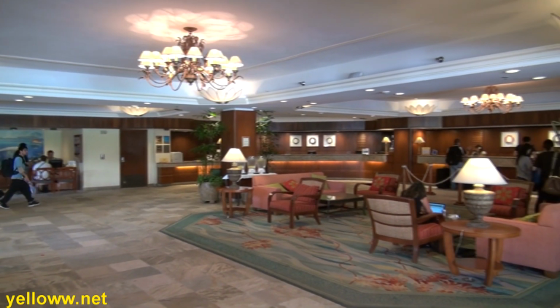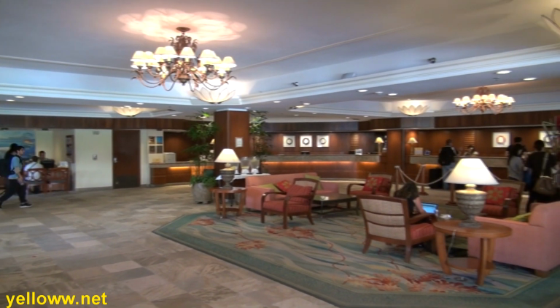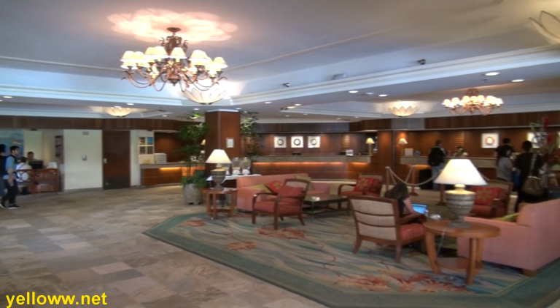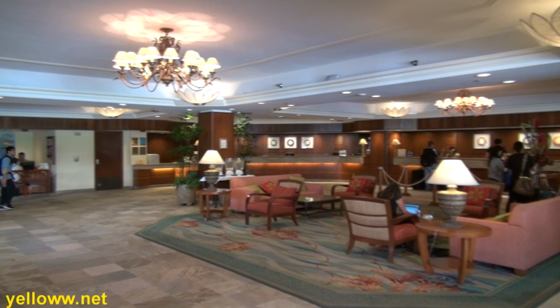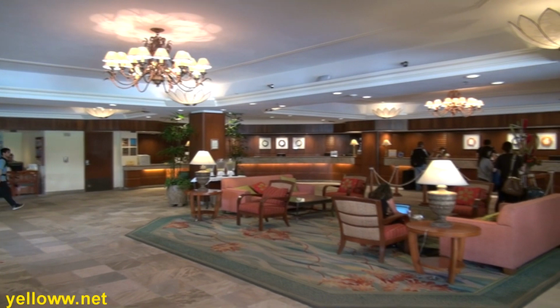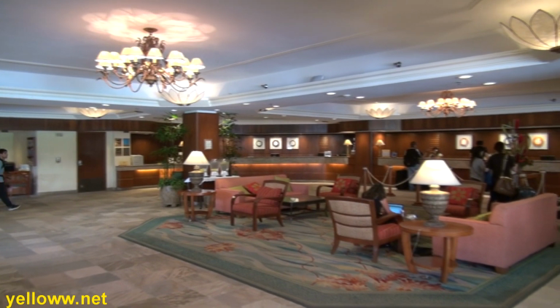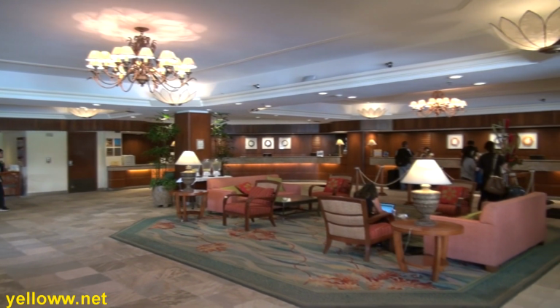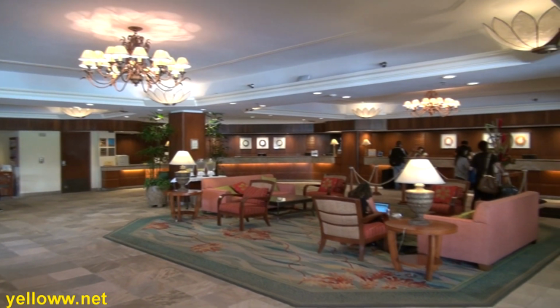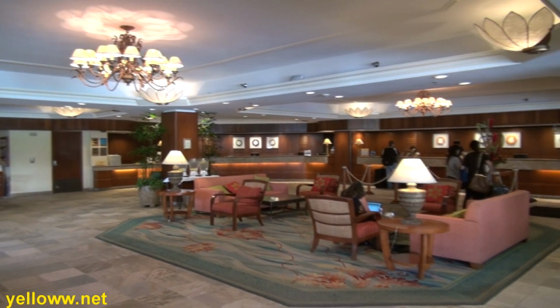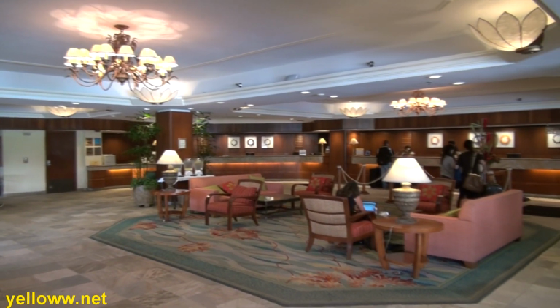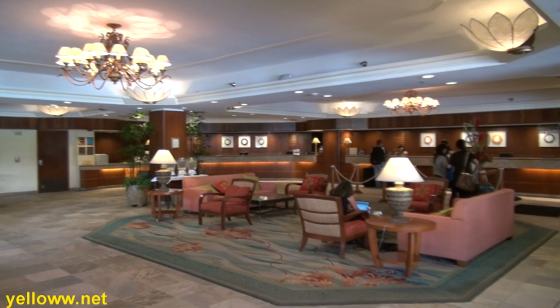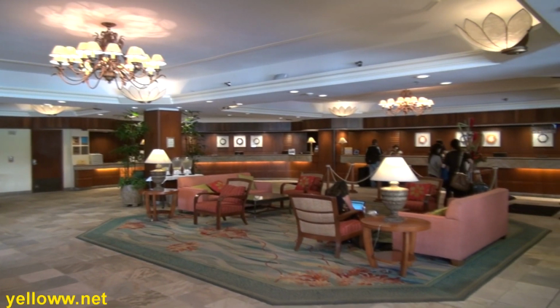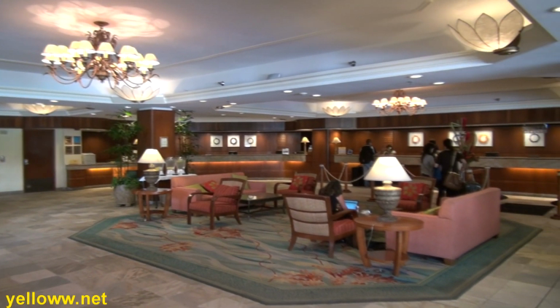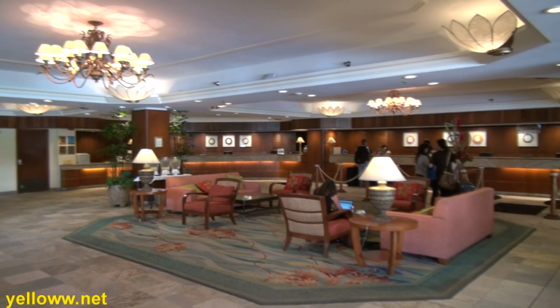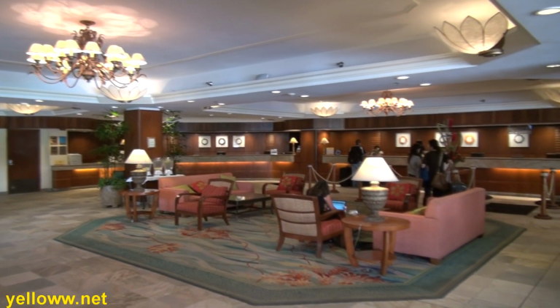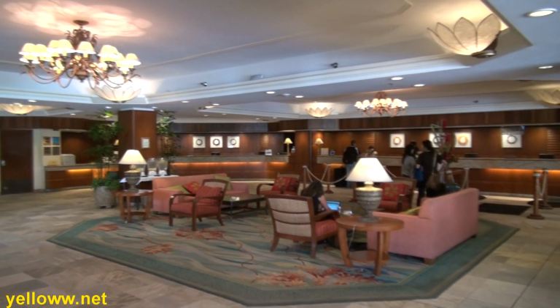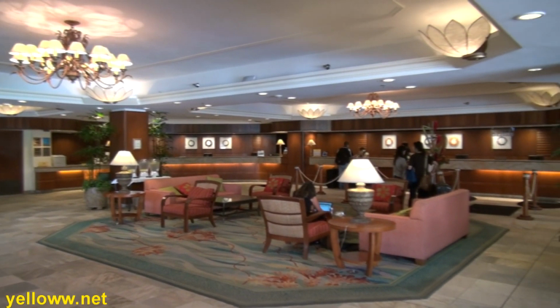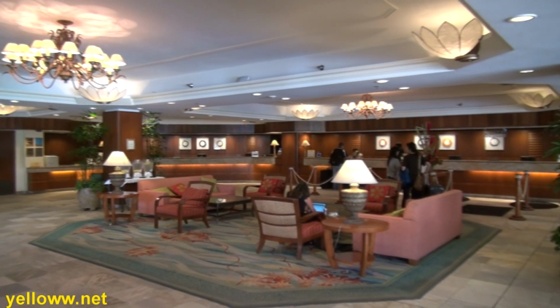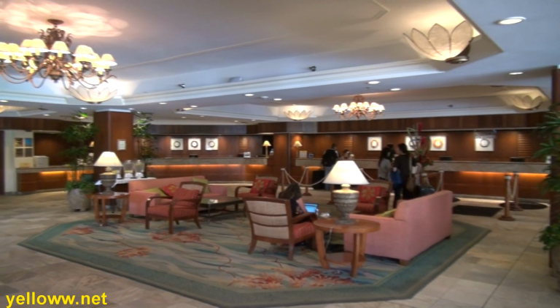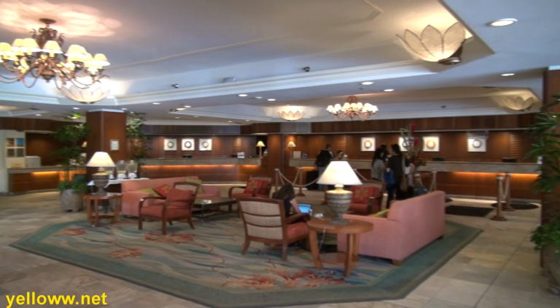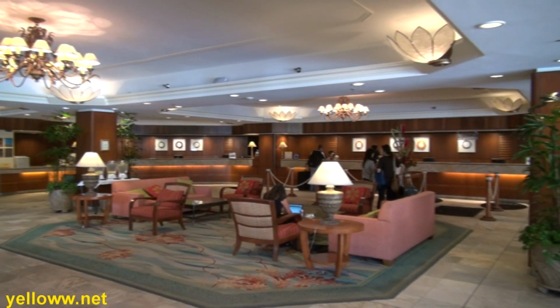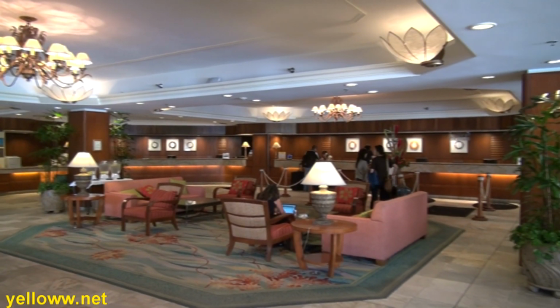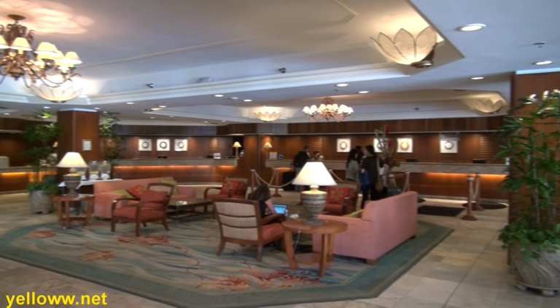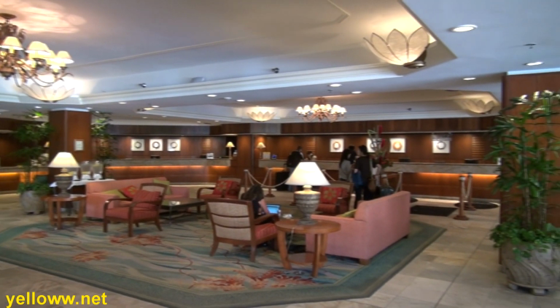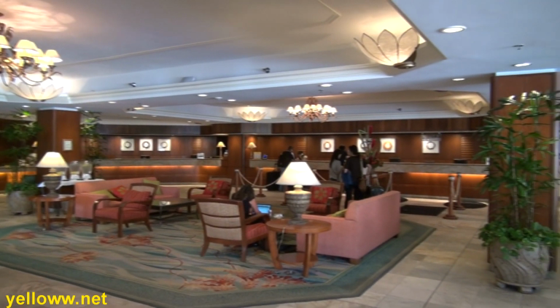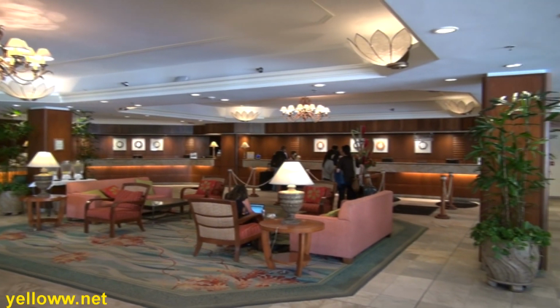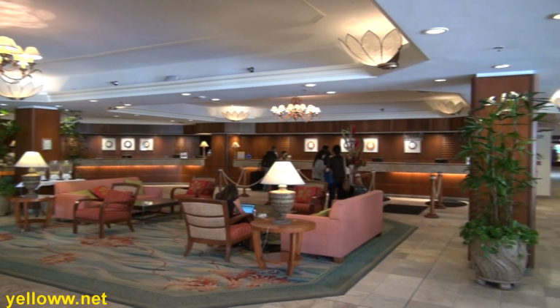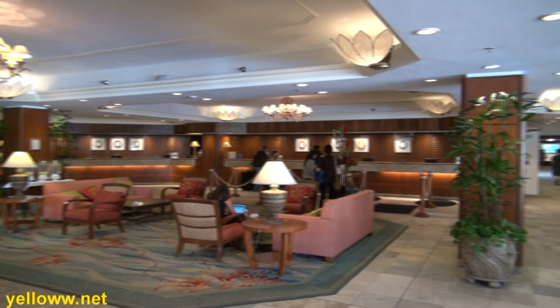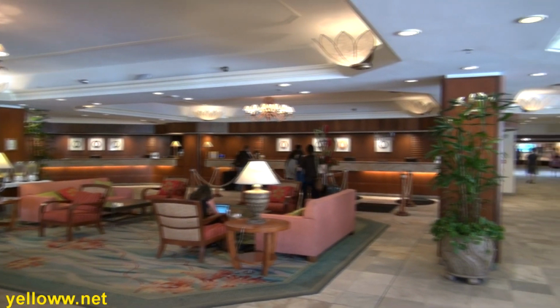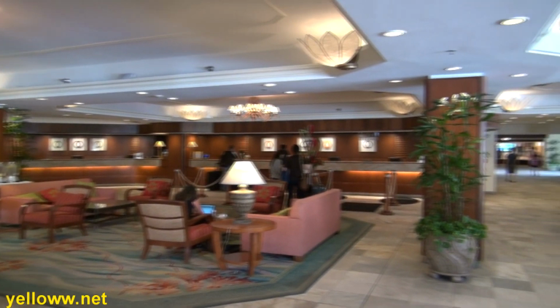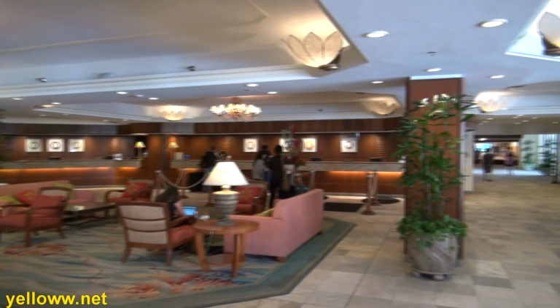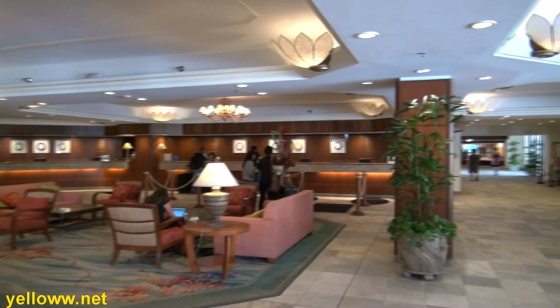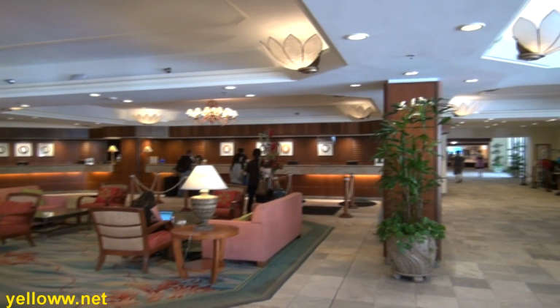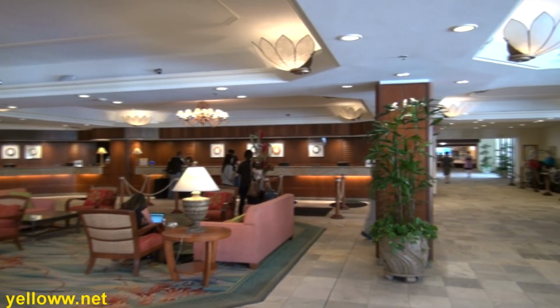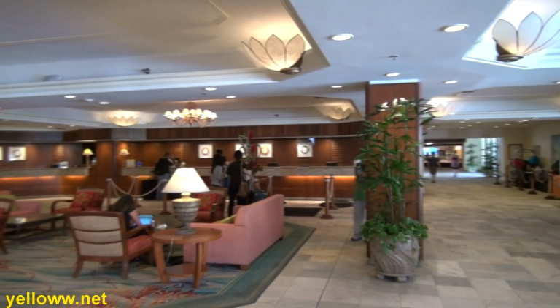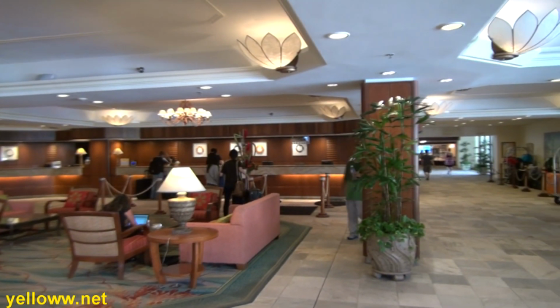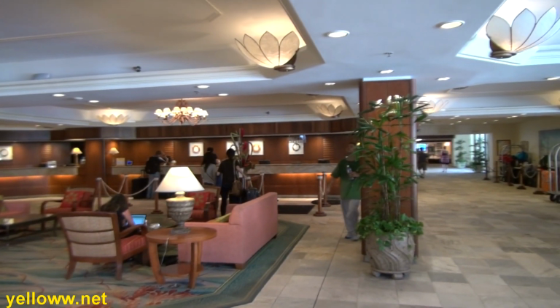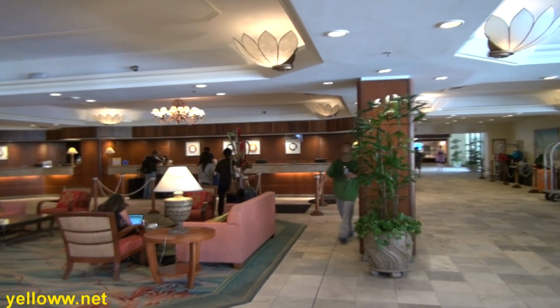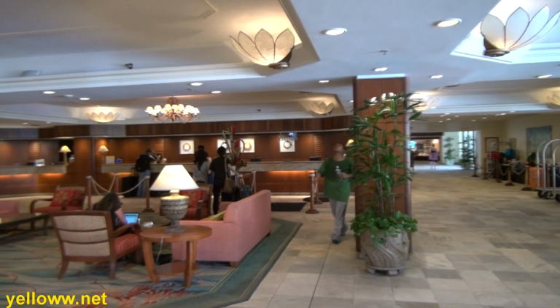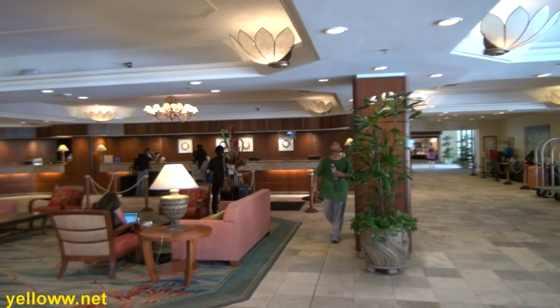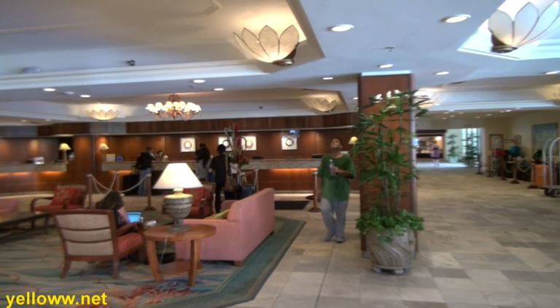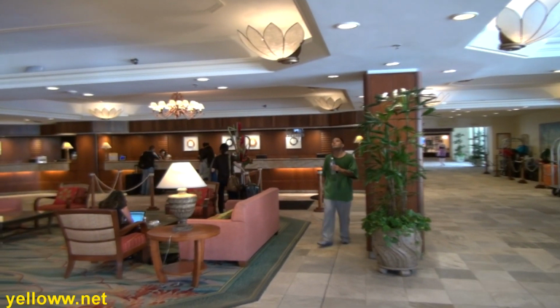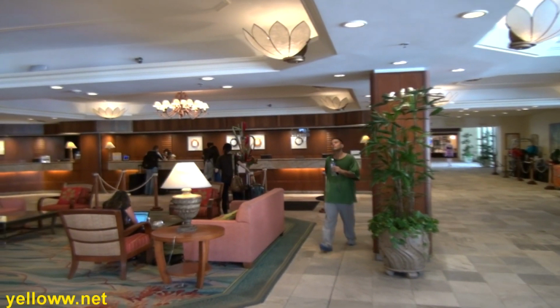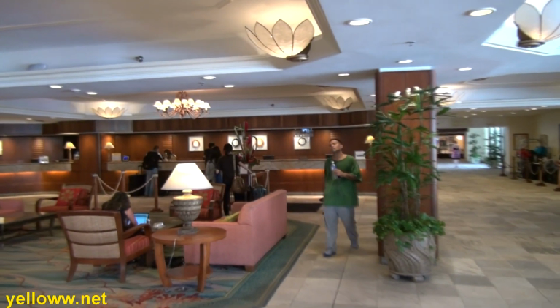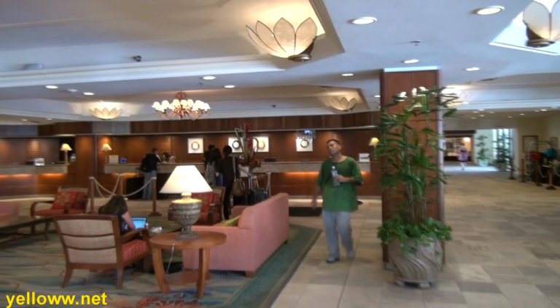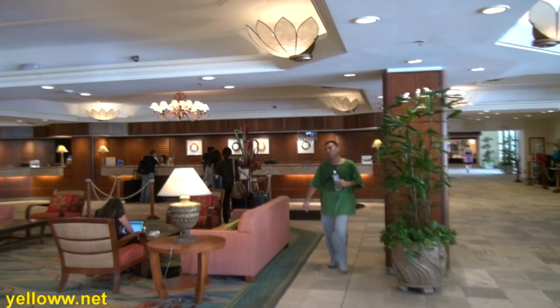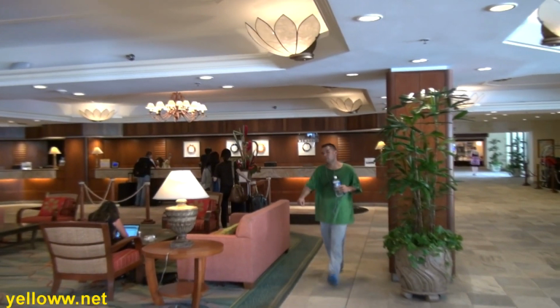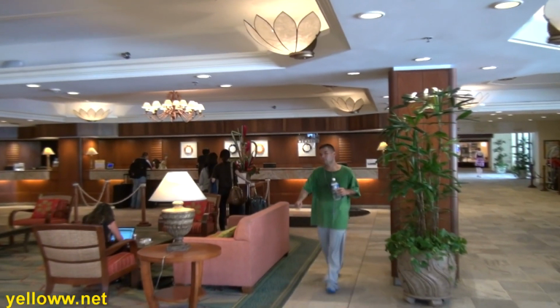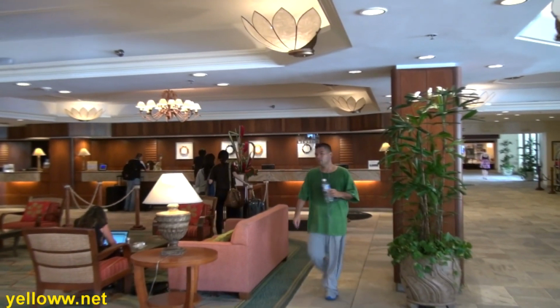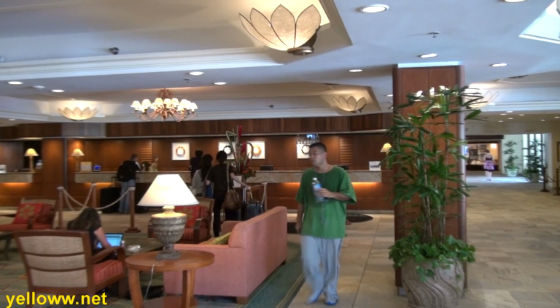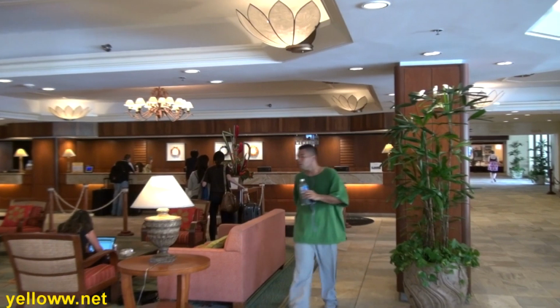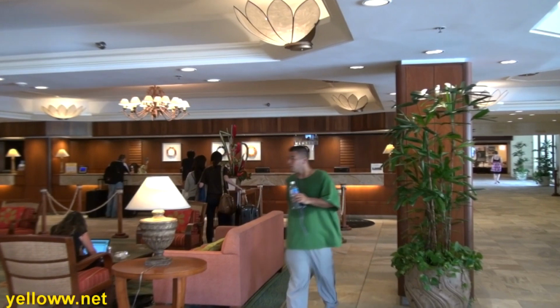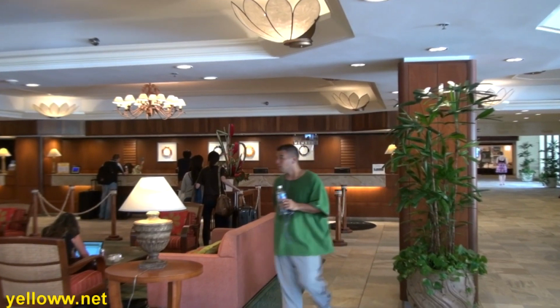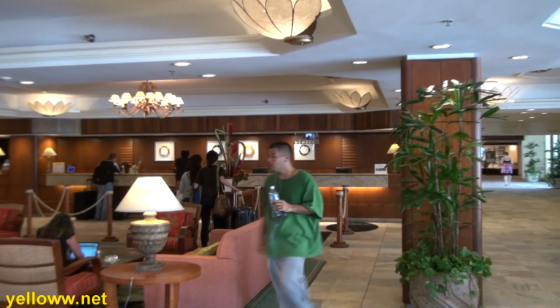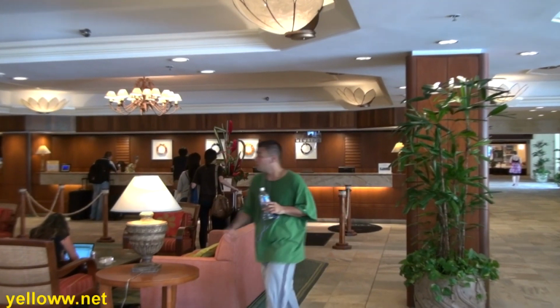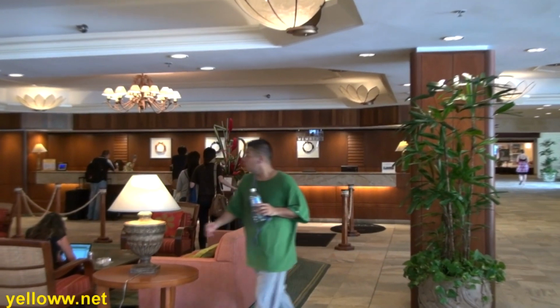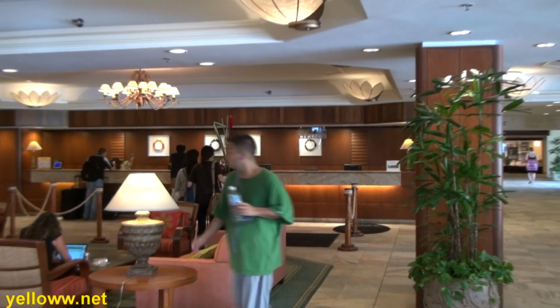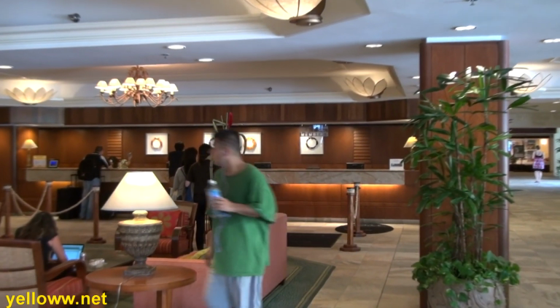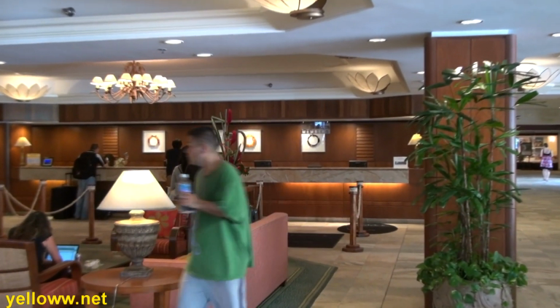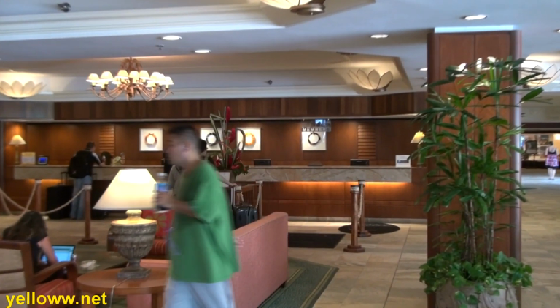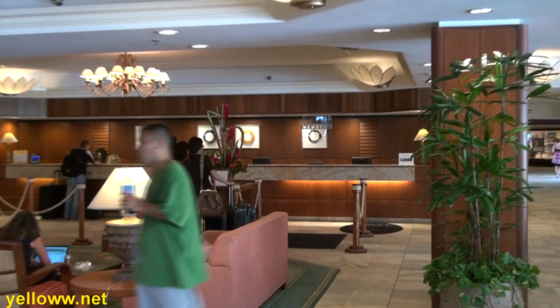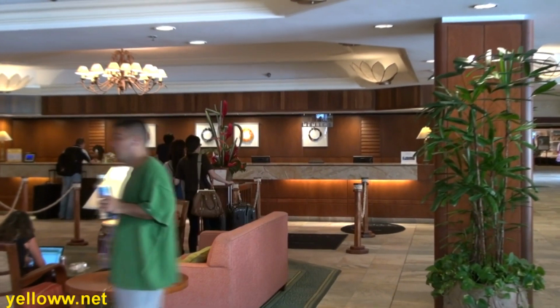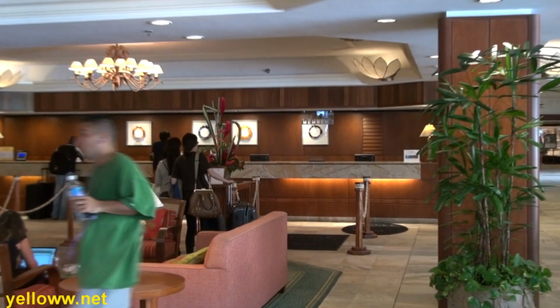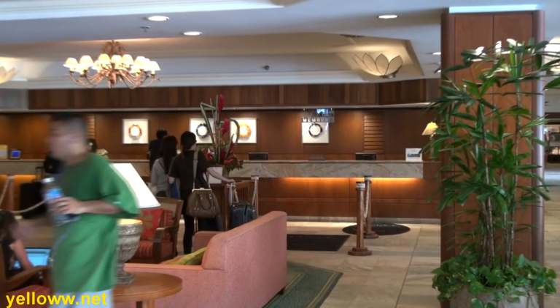On the other side of the lobby is the concierge desk and the check-in area. It's a very big hotel, so there are a number of different check-in desks, and there's also a special line just for elite members.